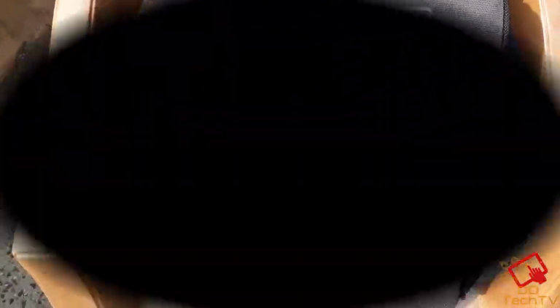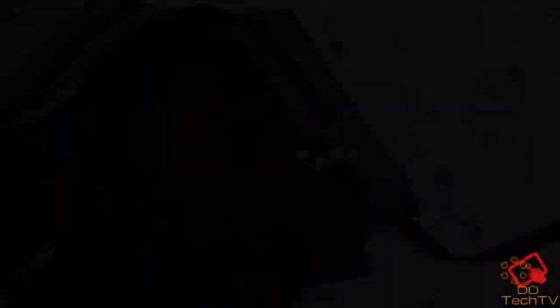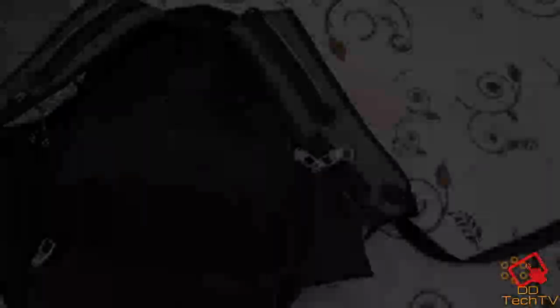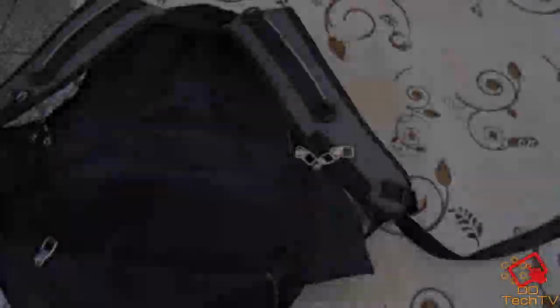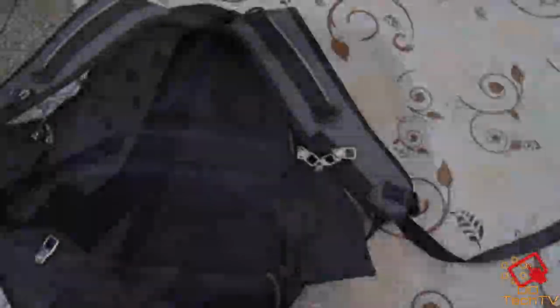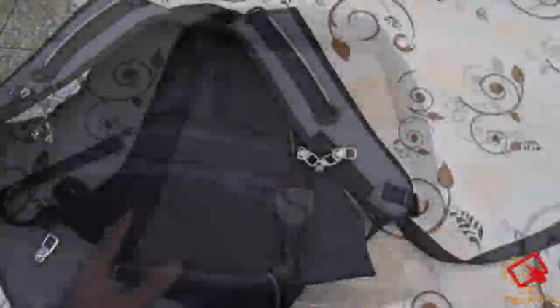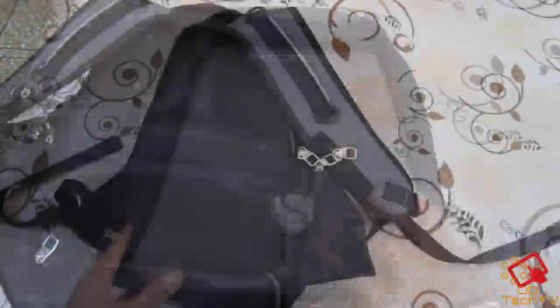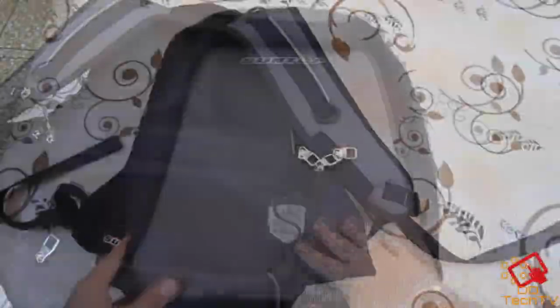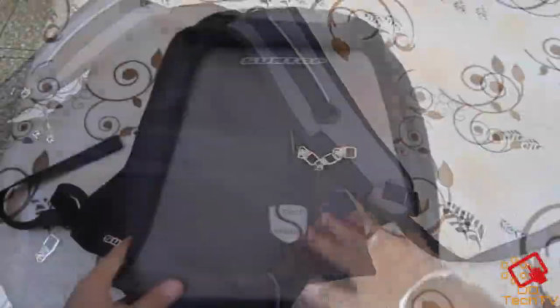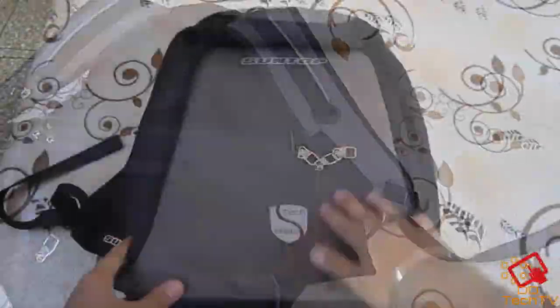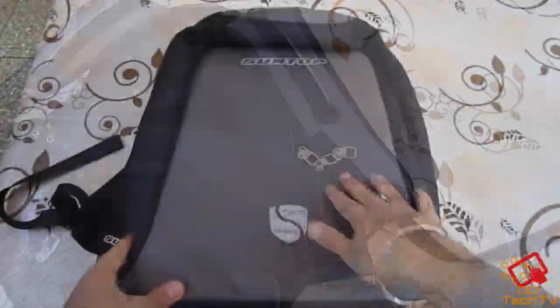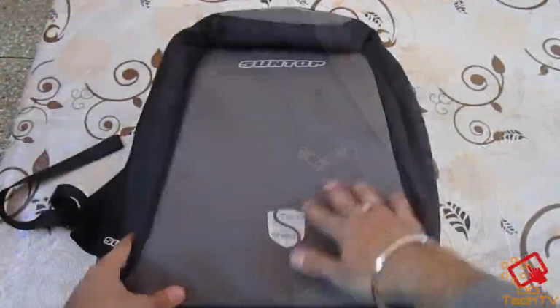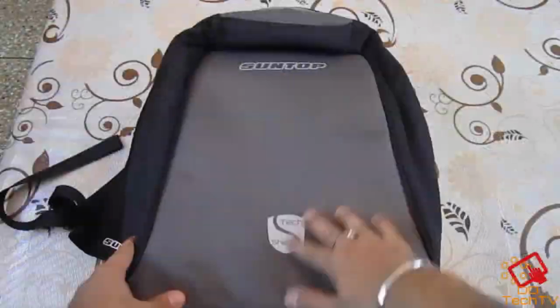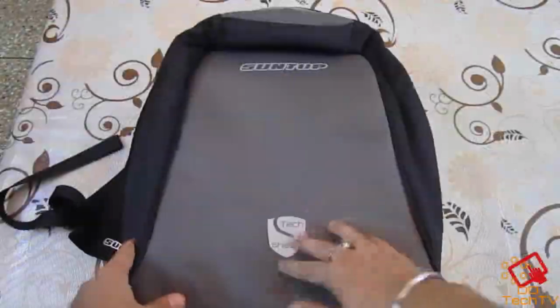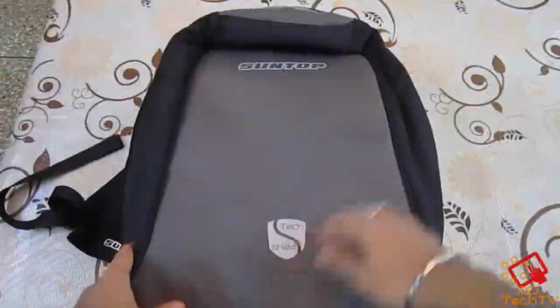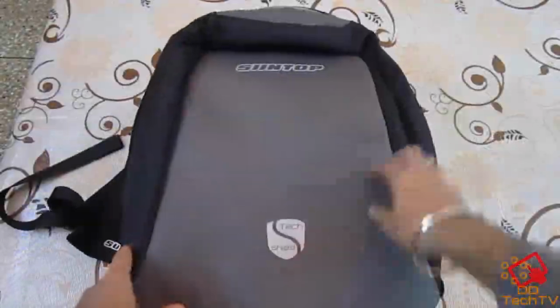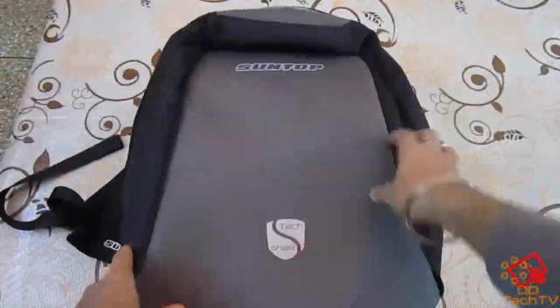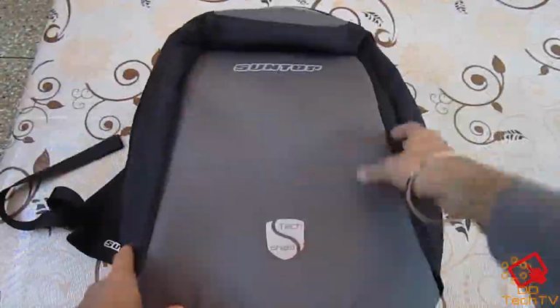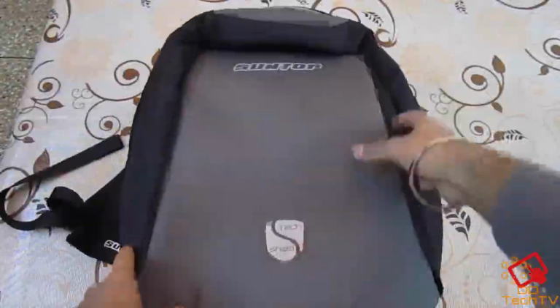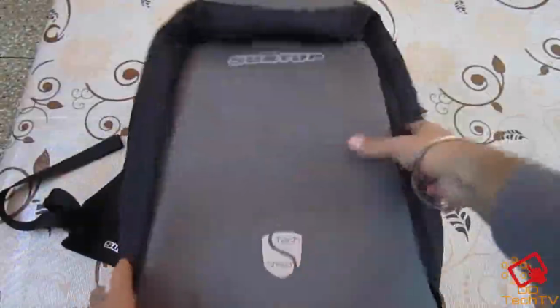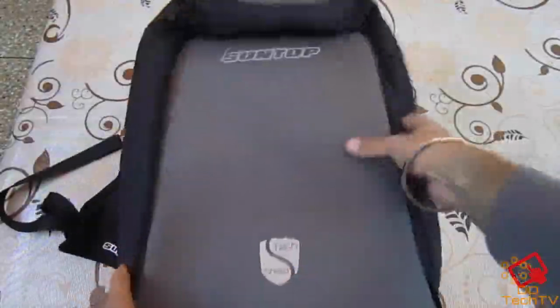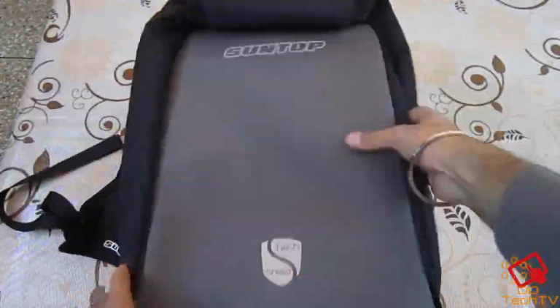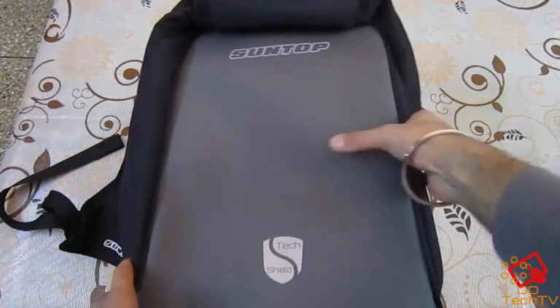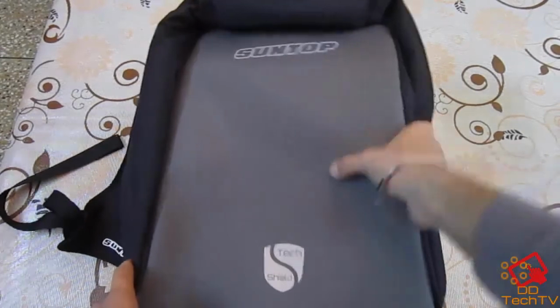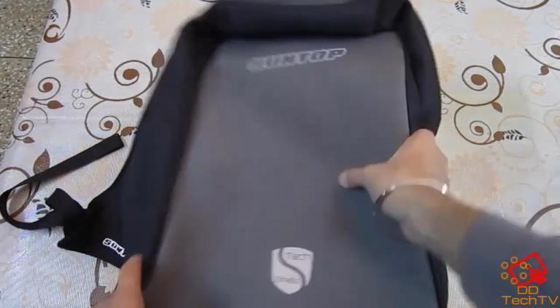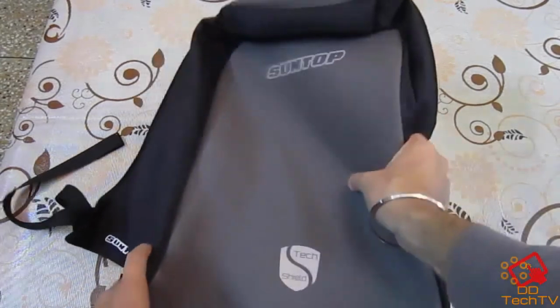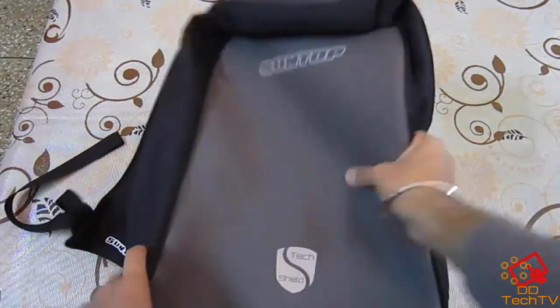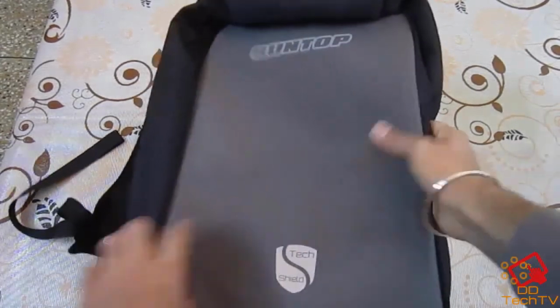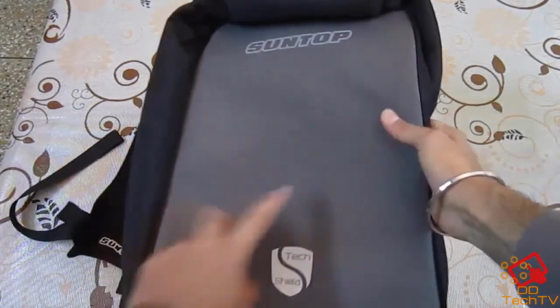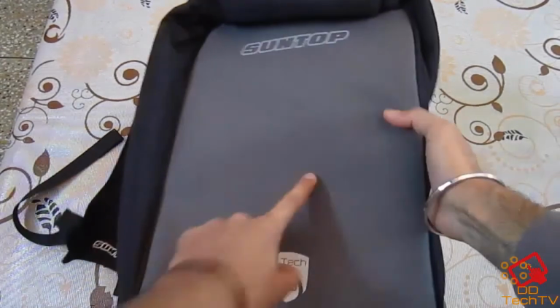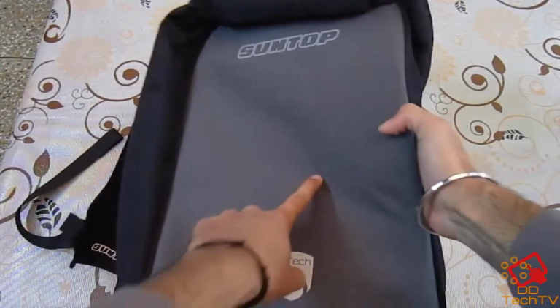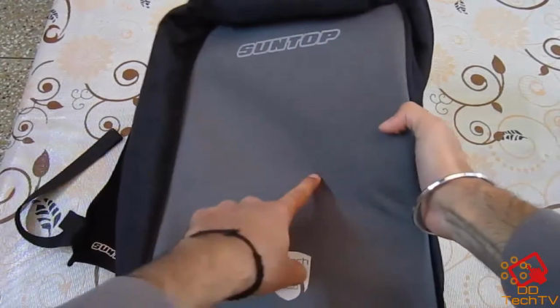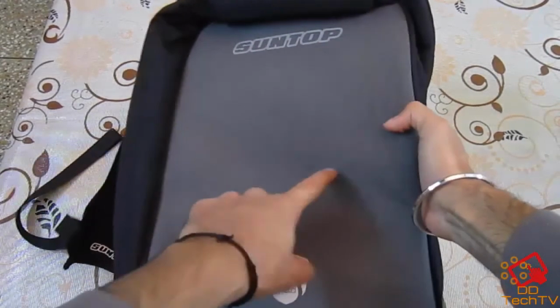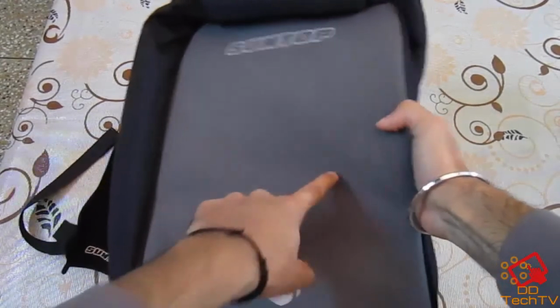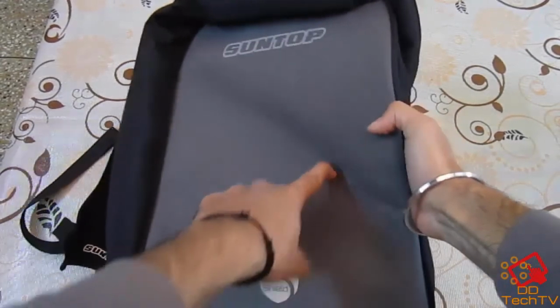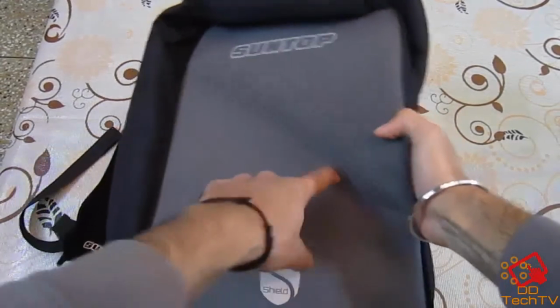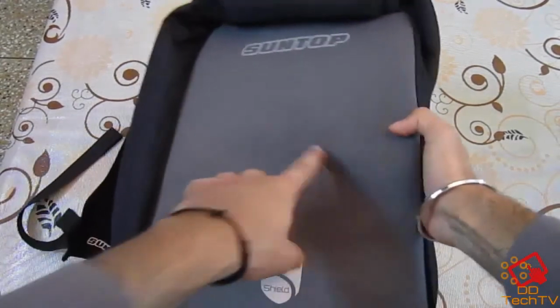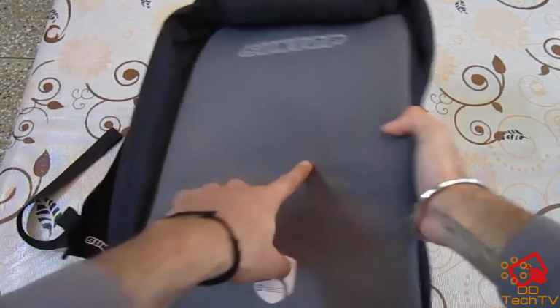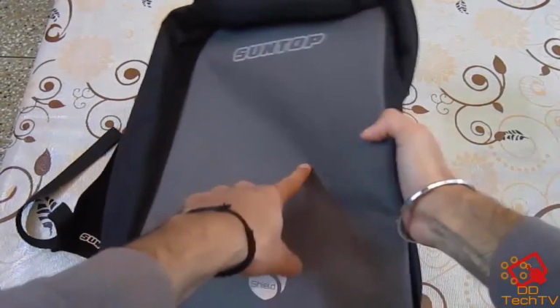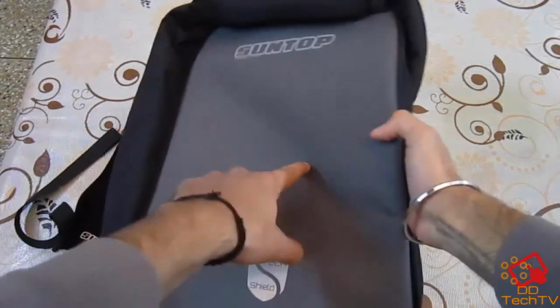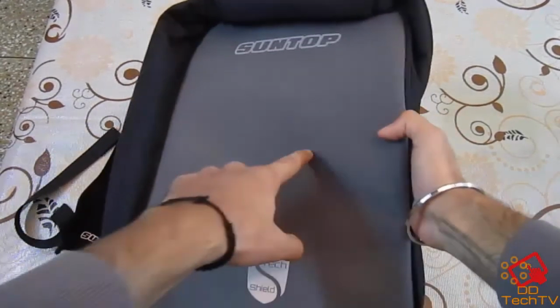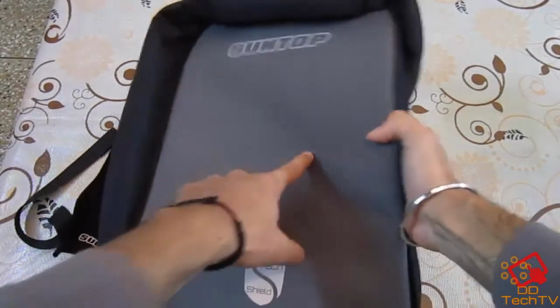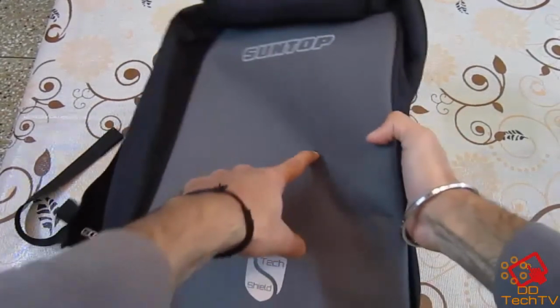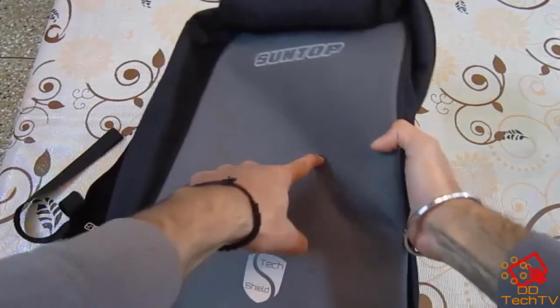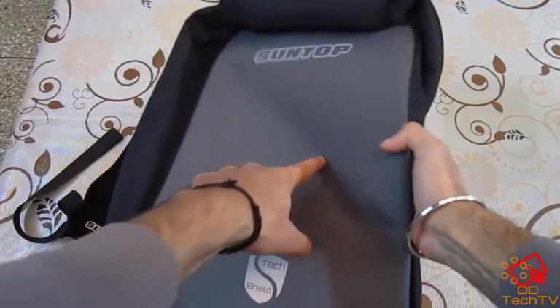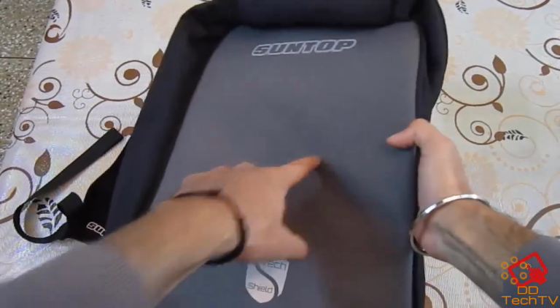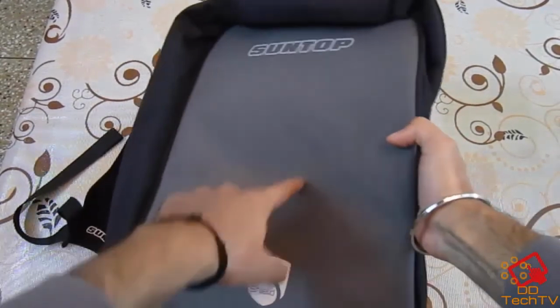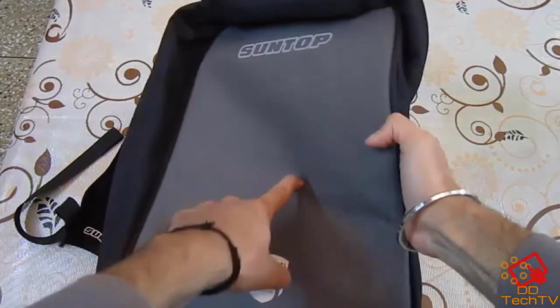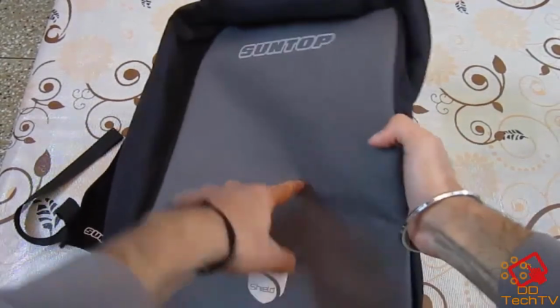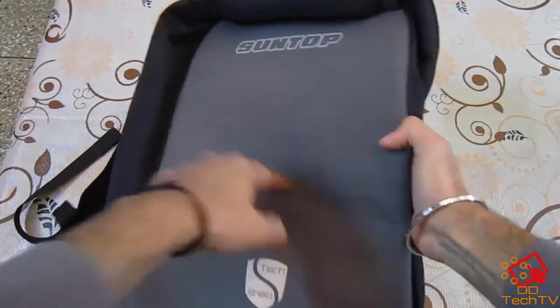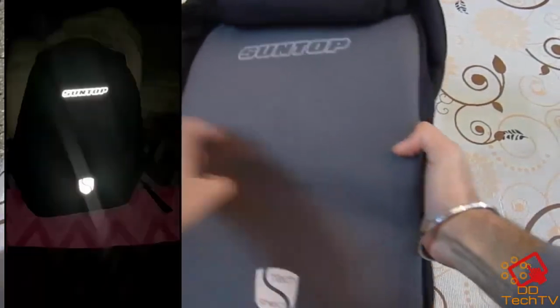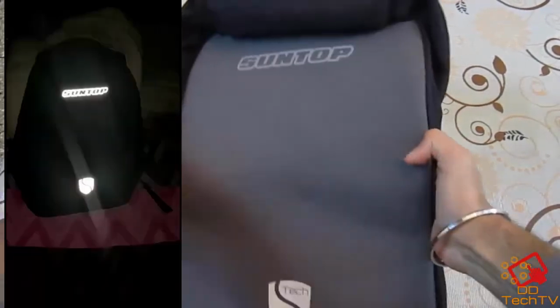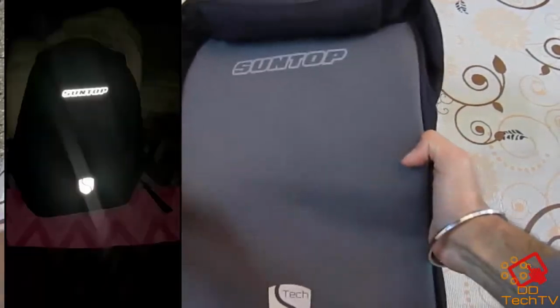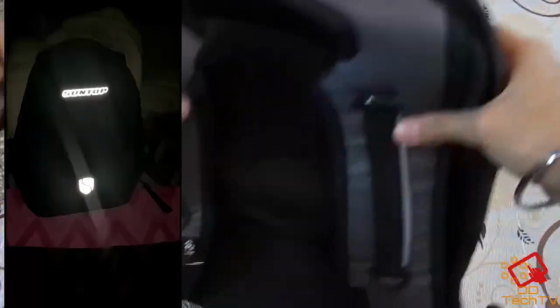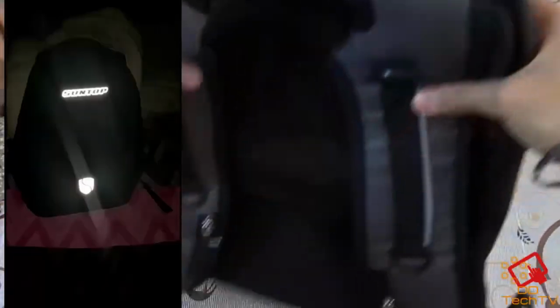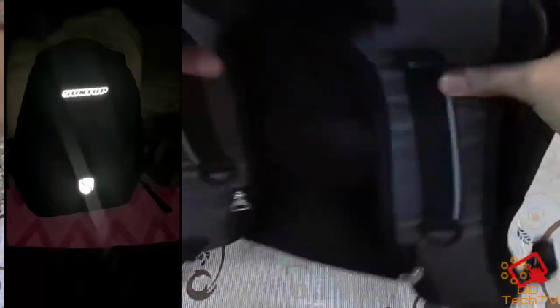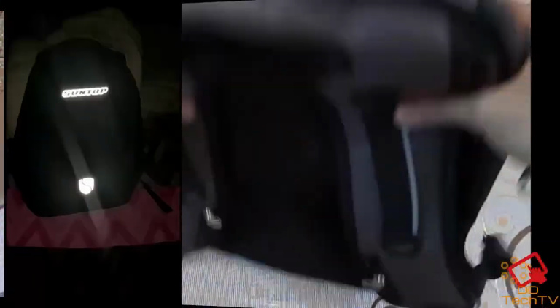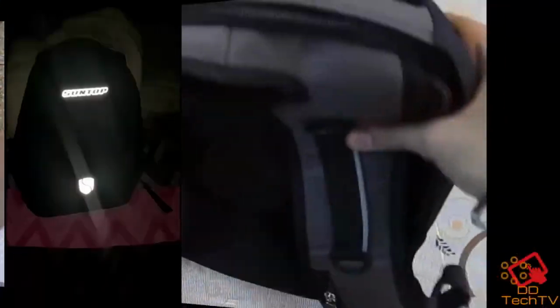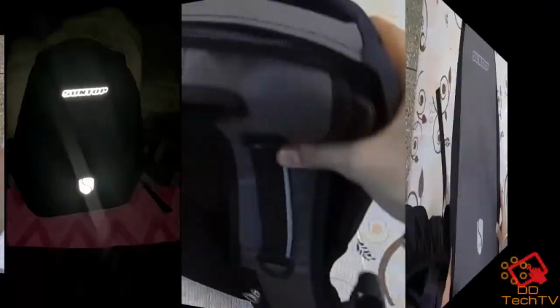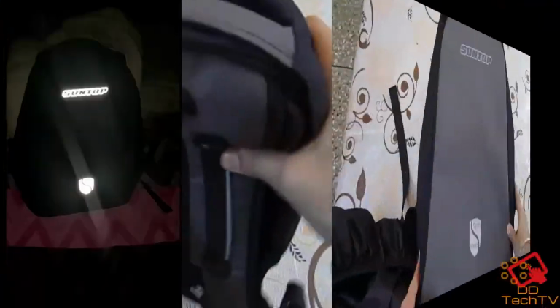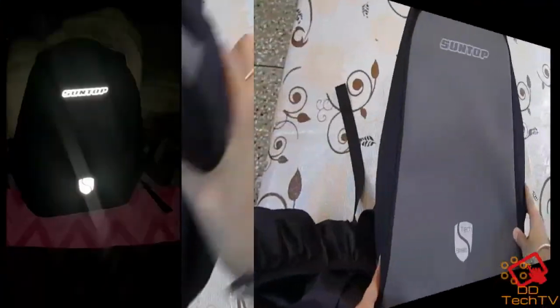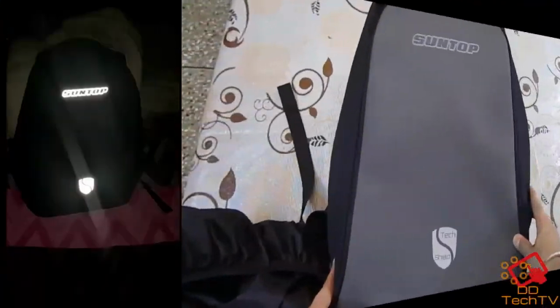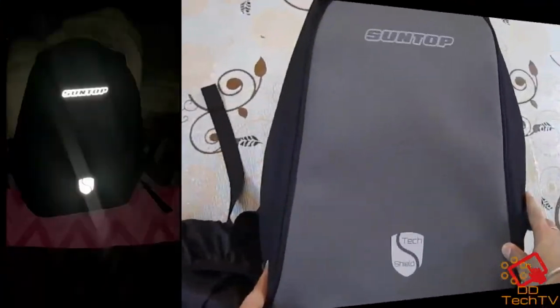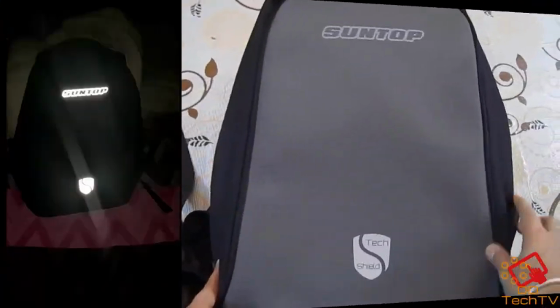One more thing — this bag has a night reflector which might be handy if you are travelling at night, as you can see in this image.